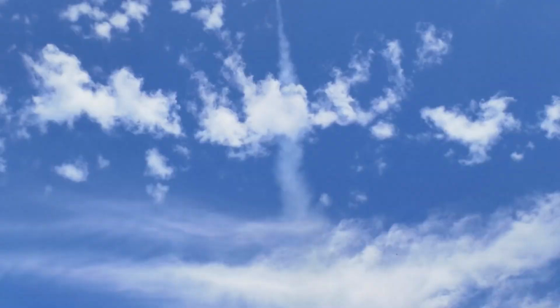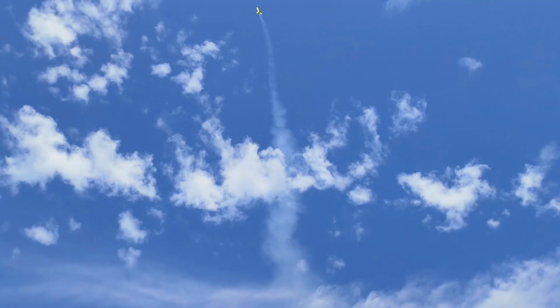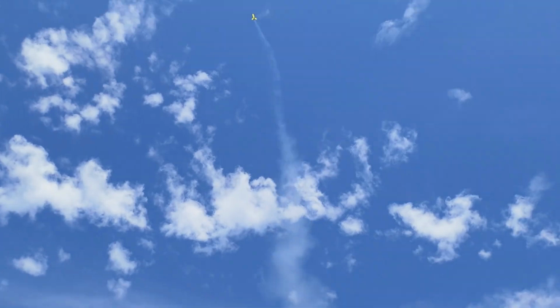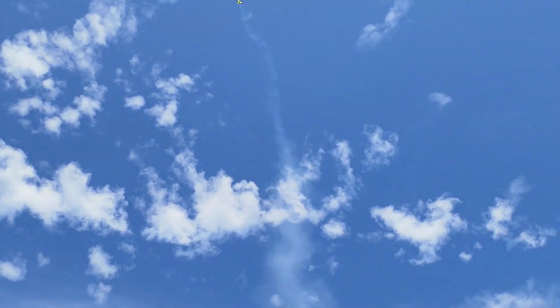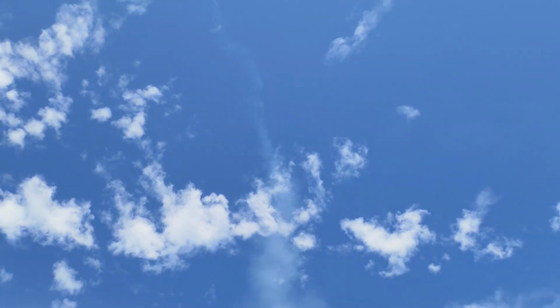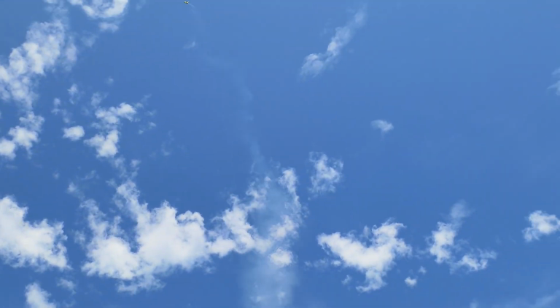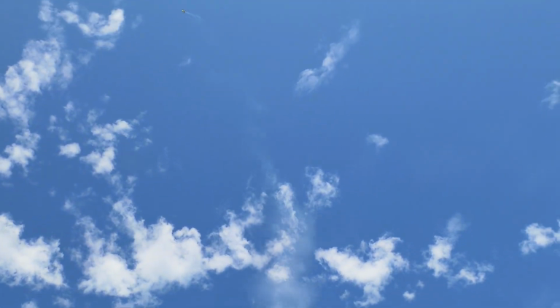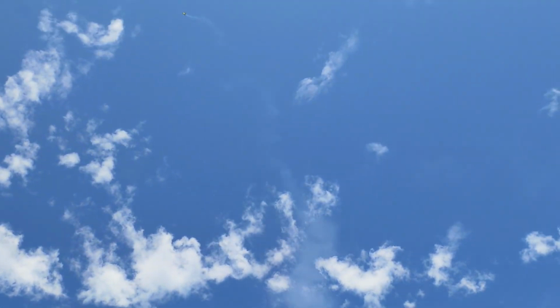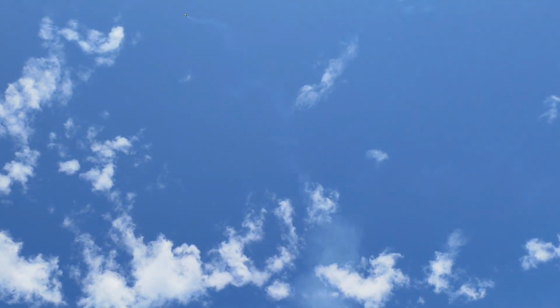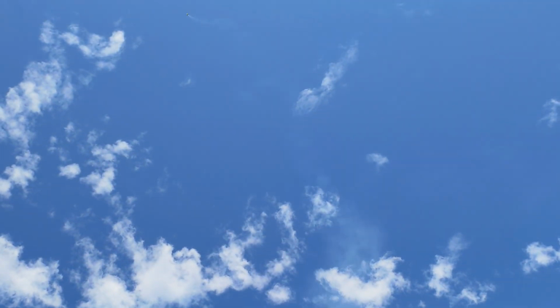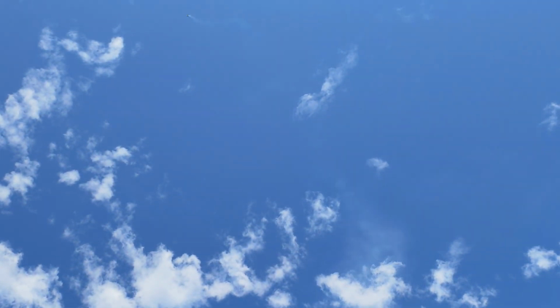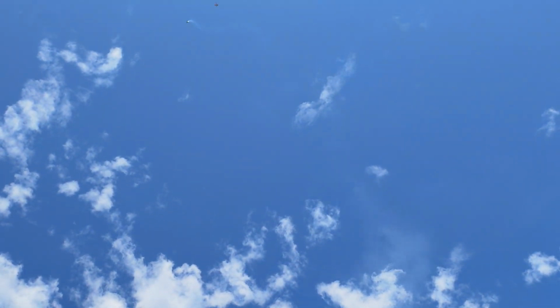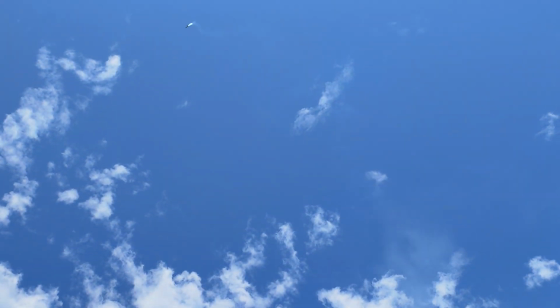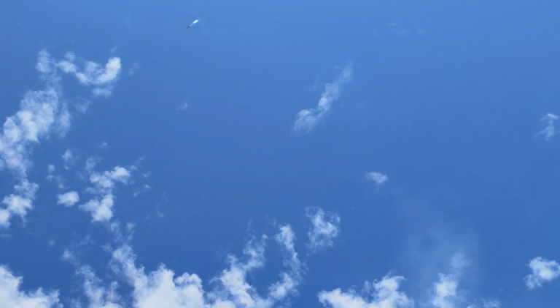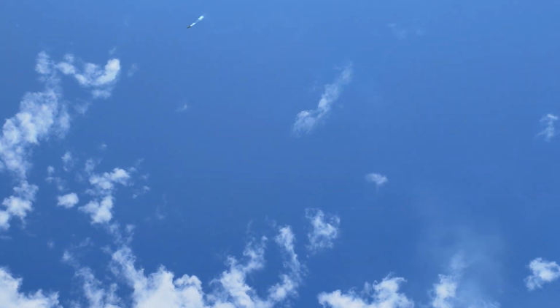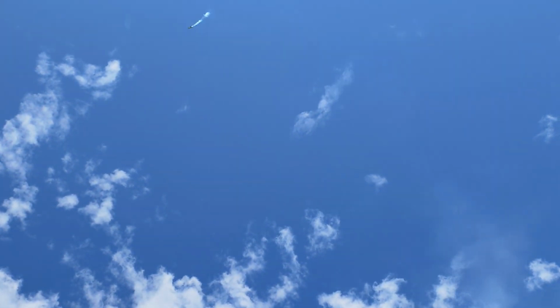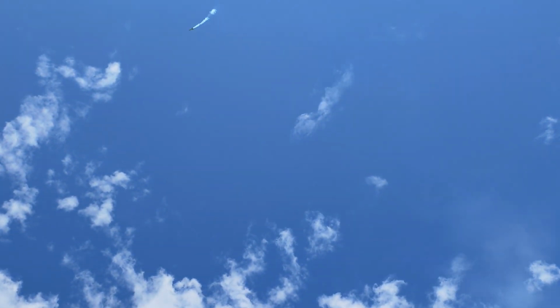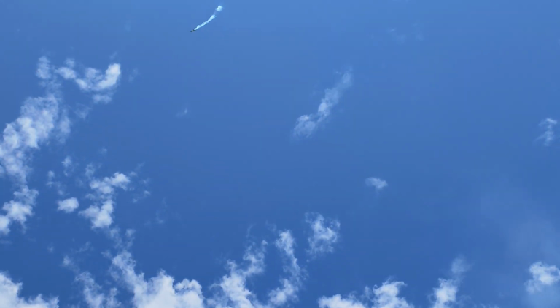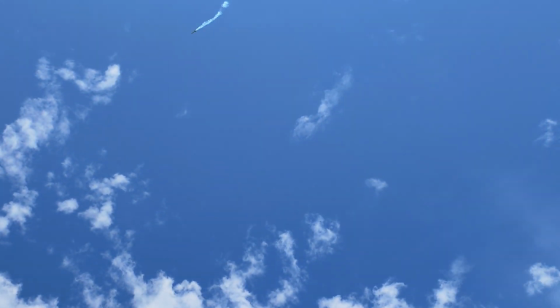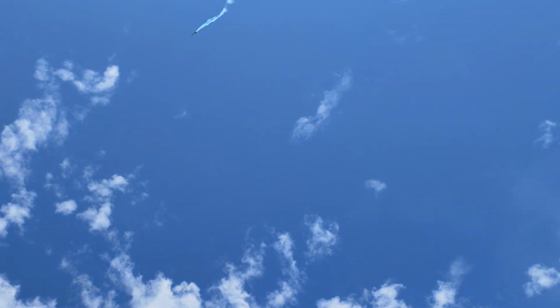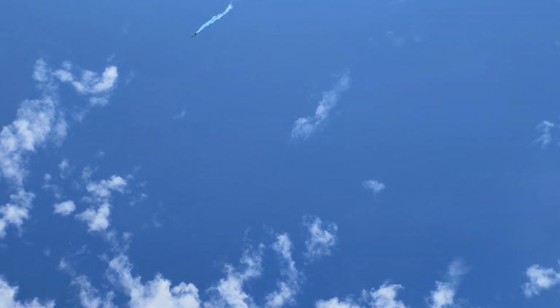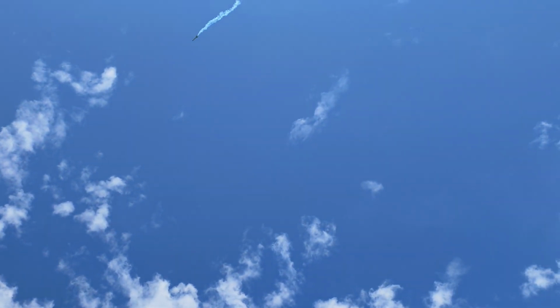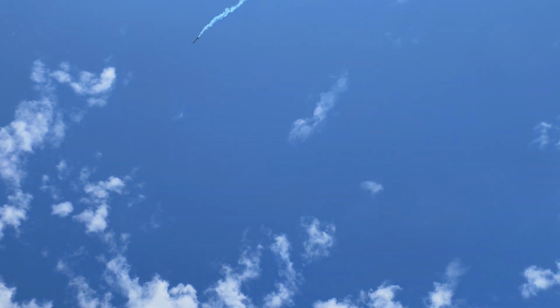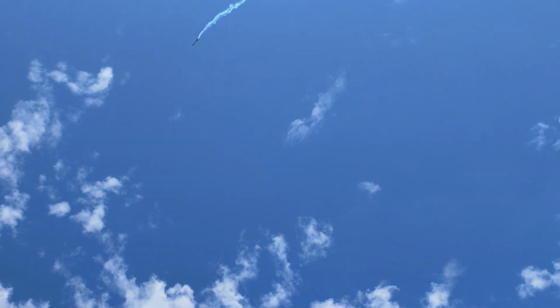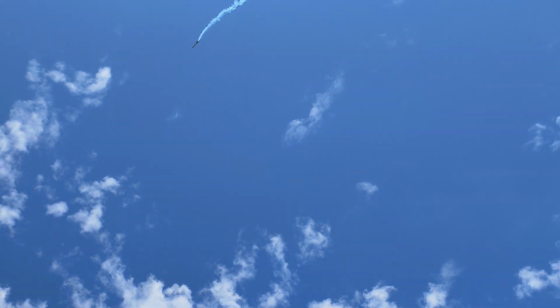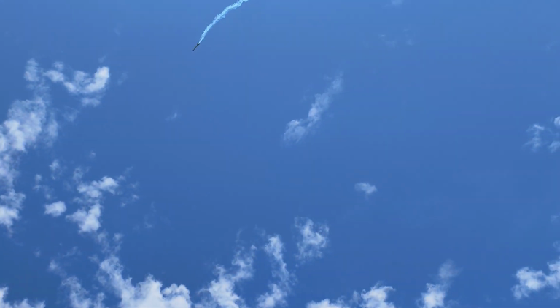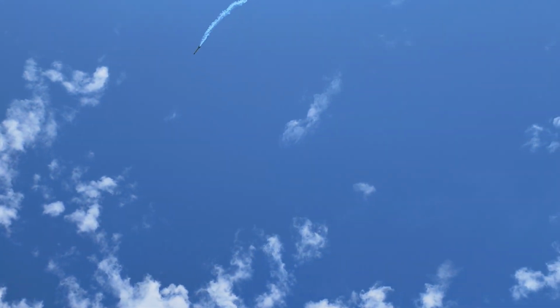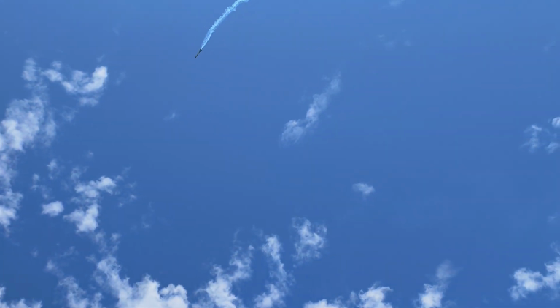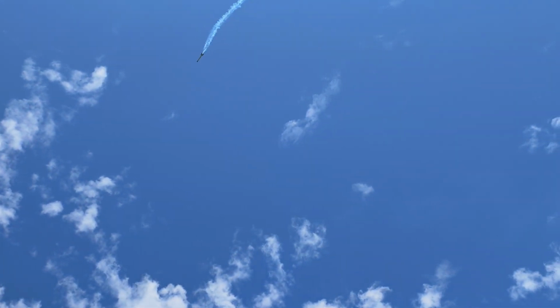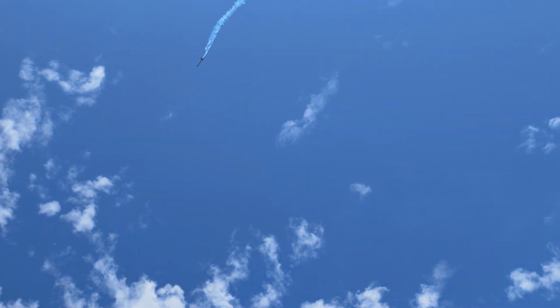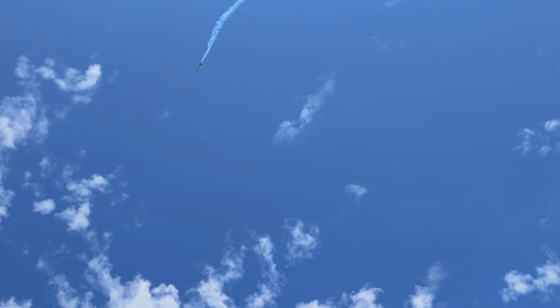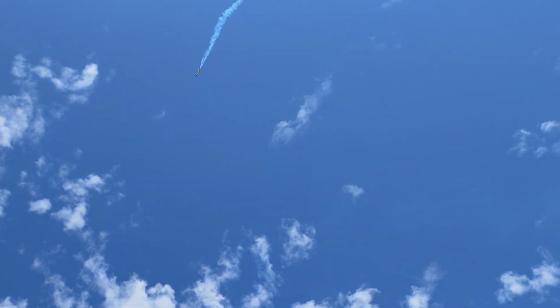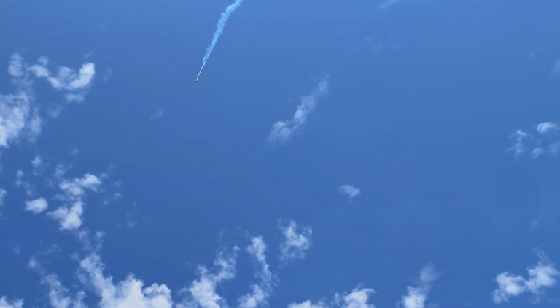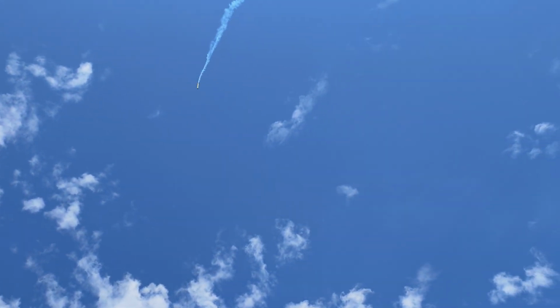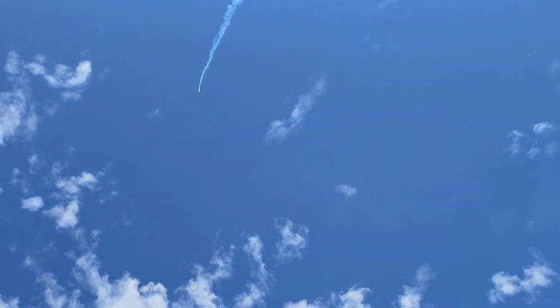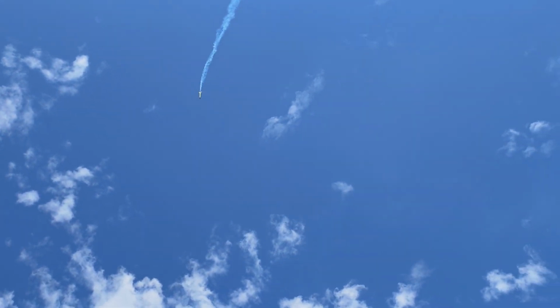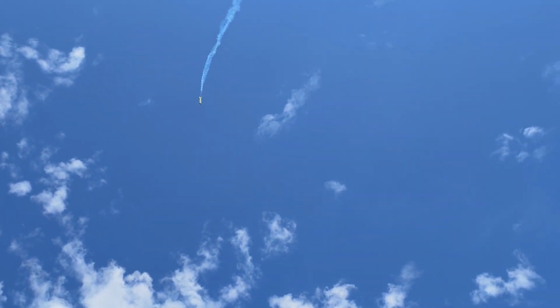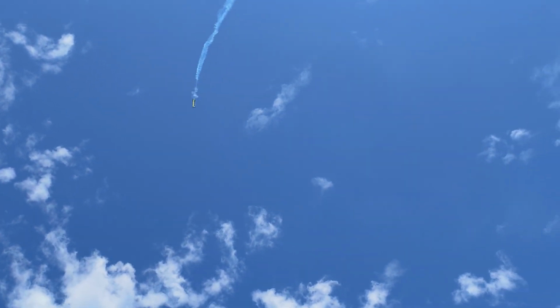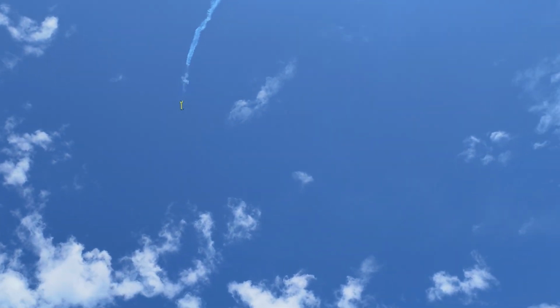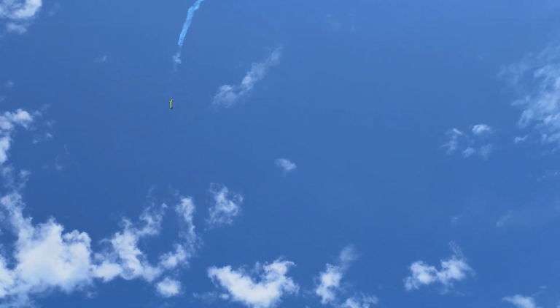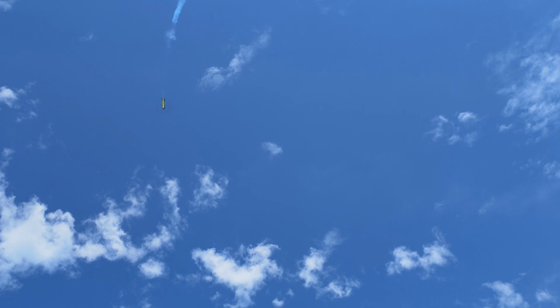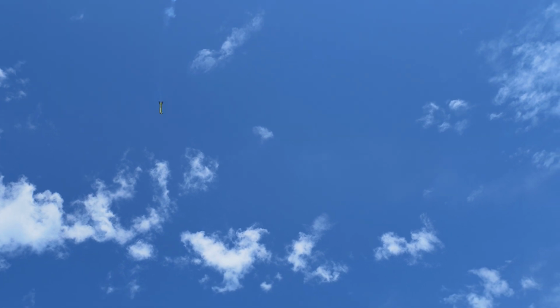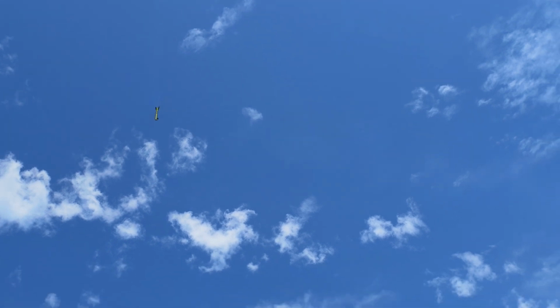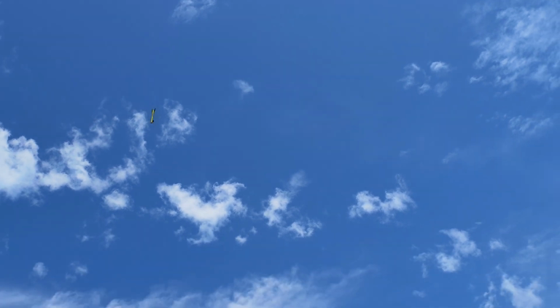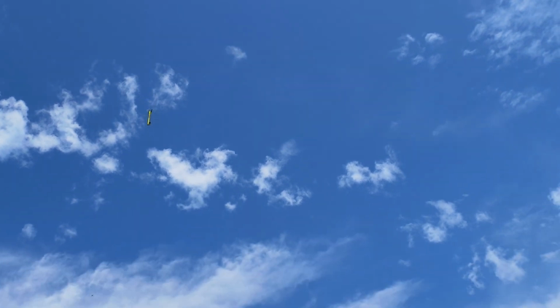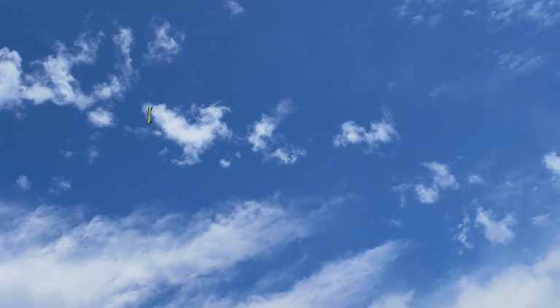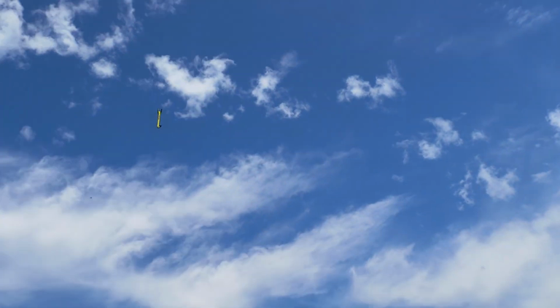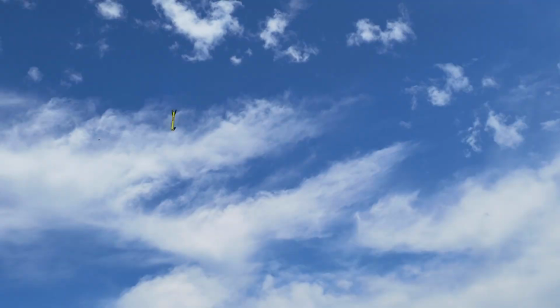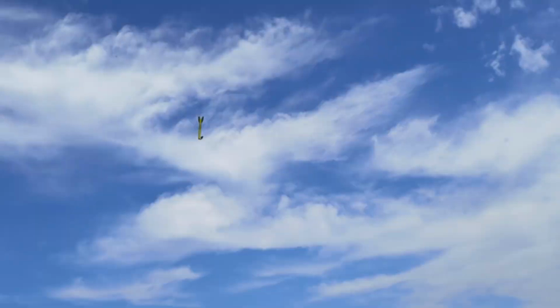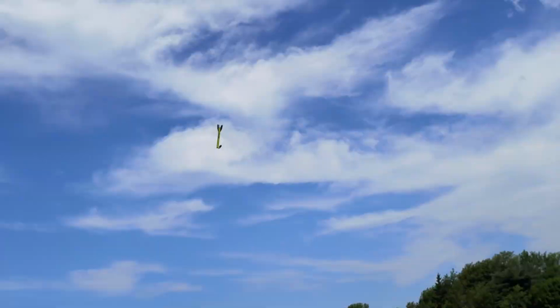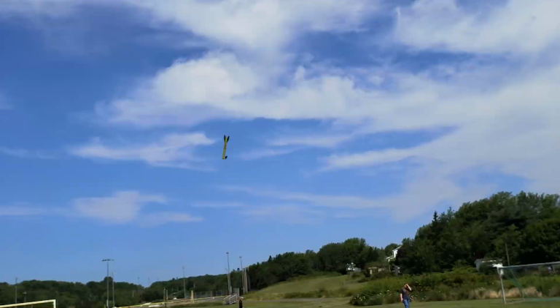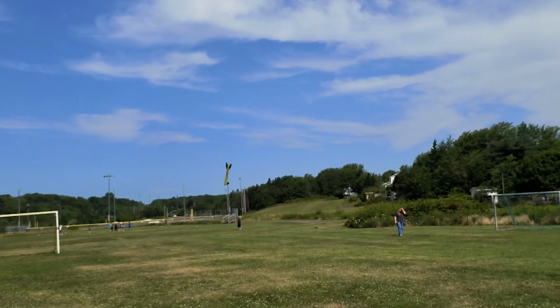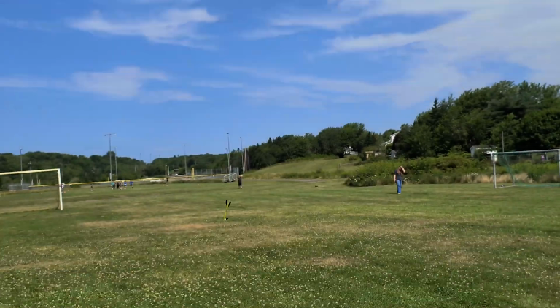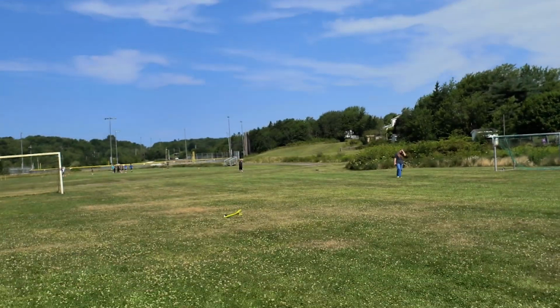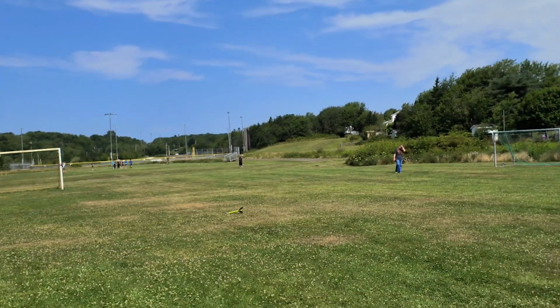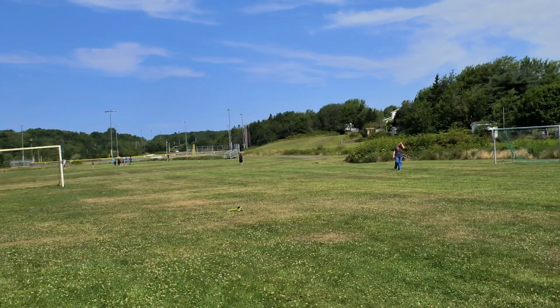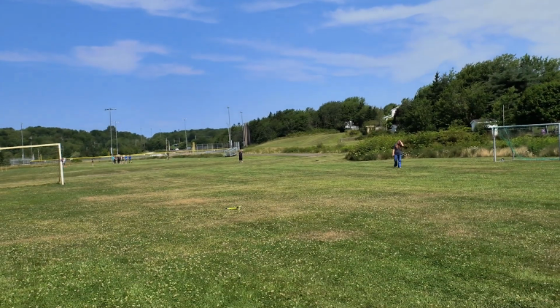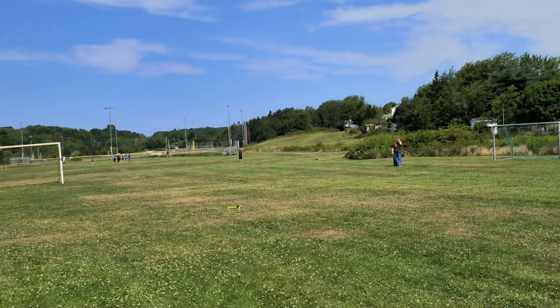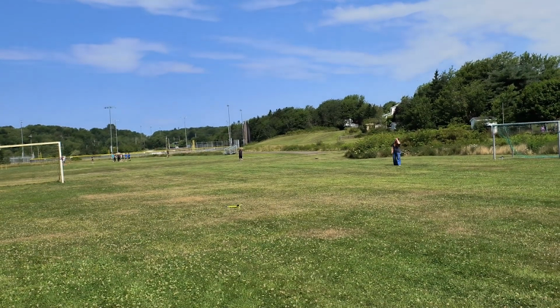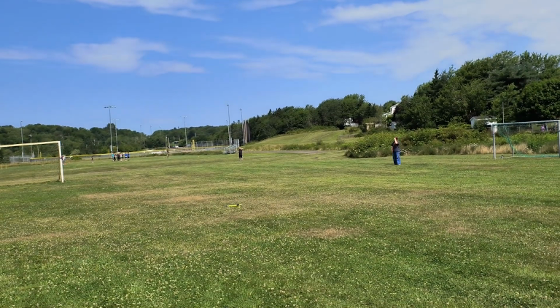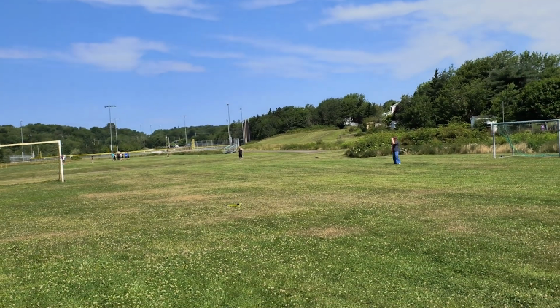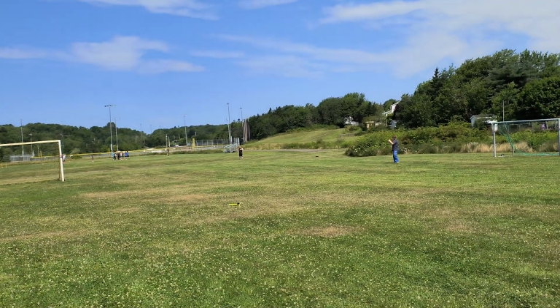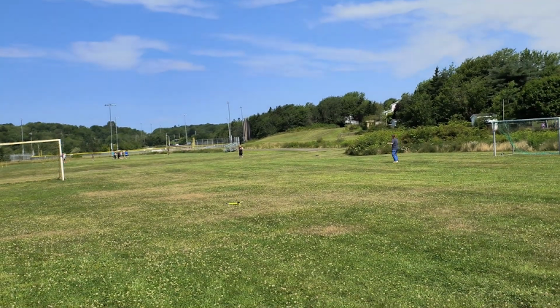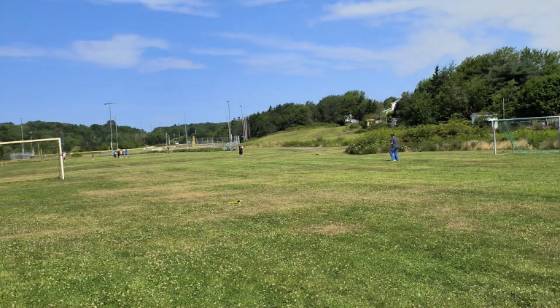Nice straight flight. There she goes, kicking over. She flew off, but didn't blow anybody out.